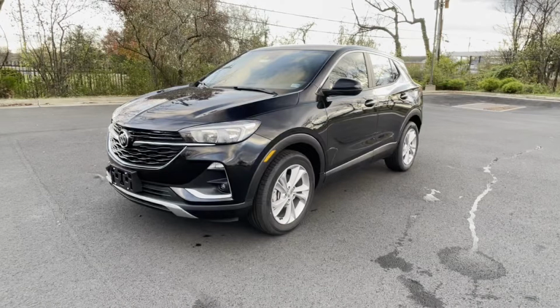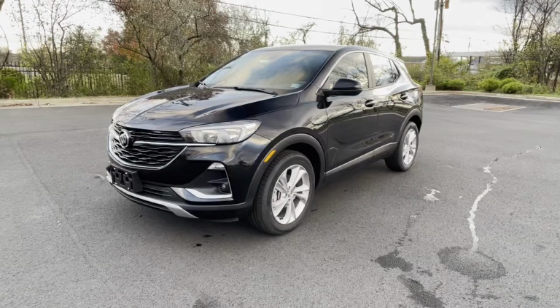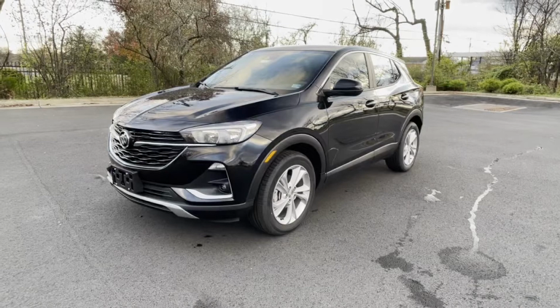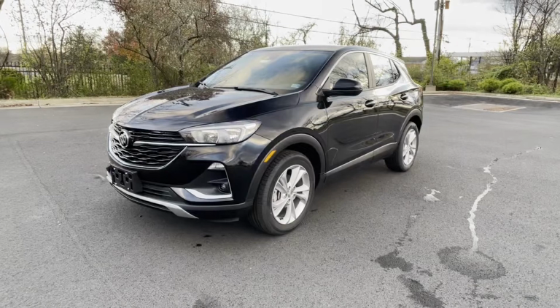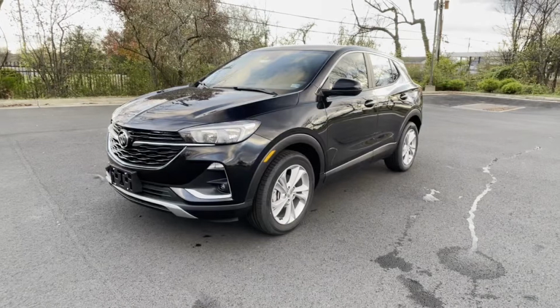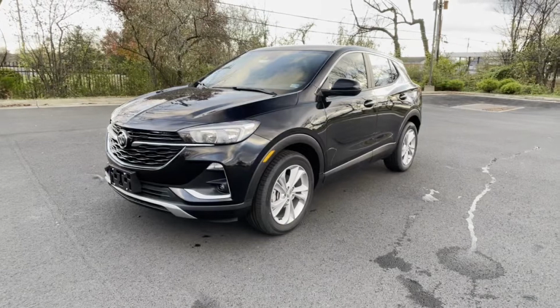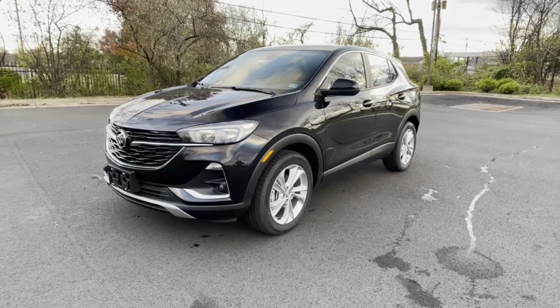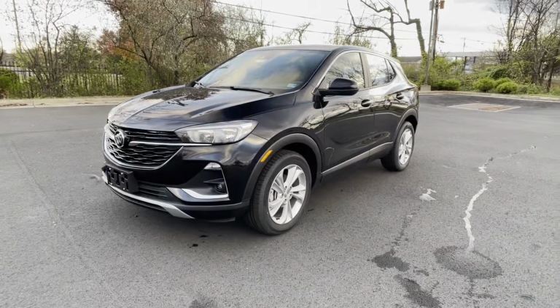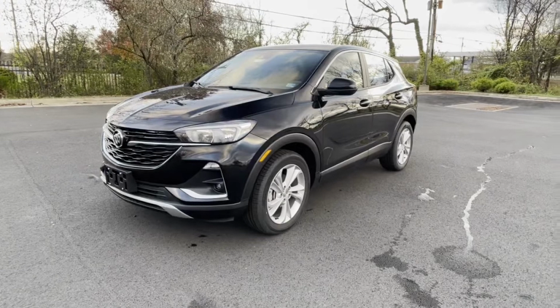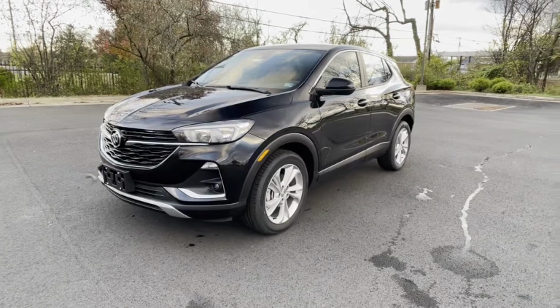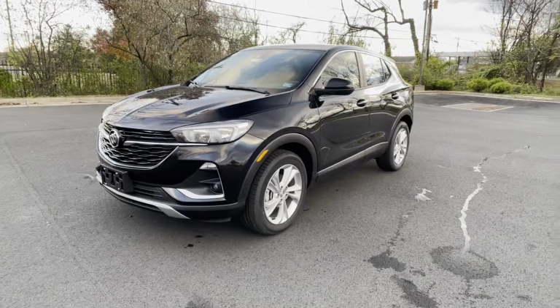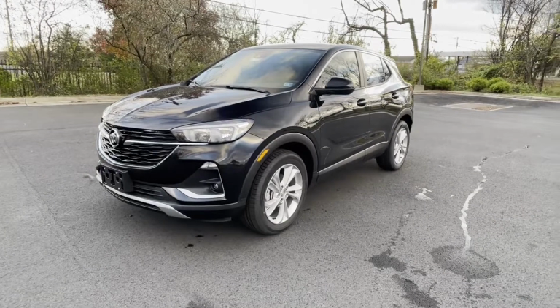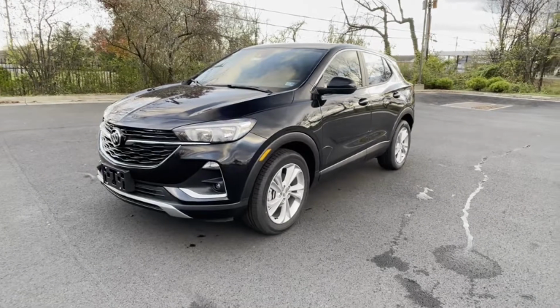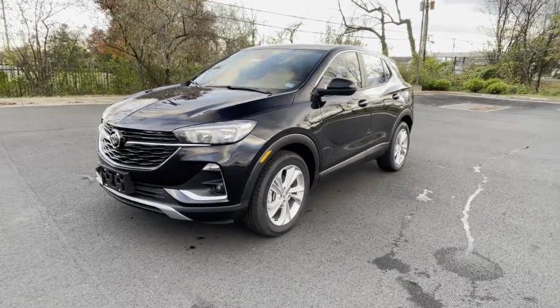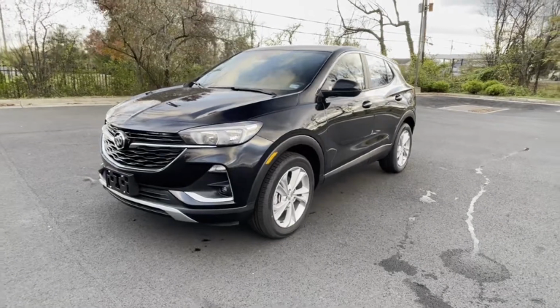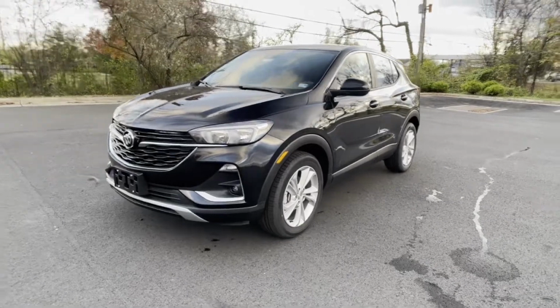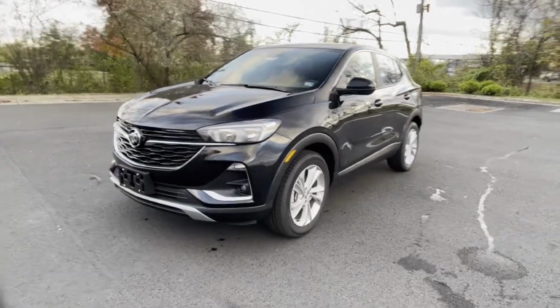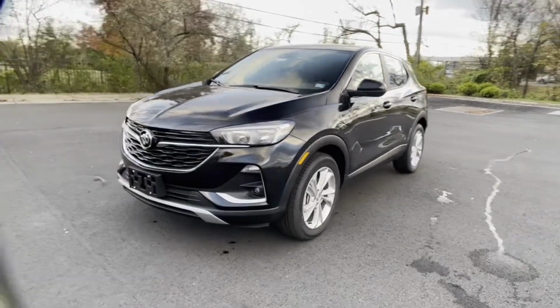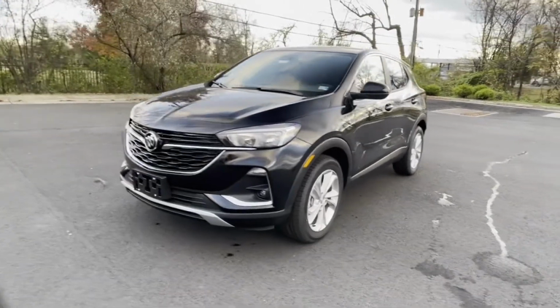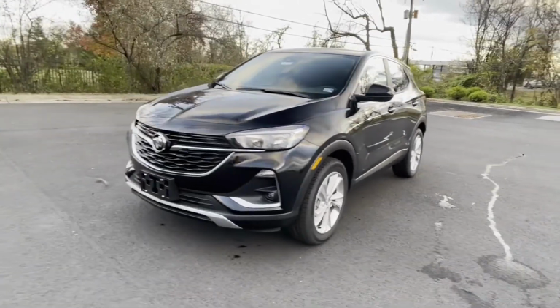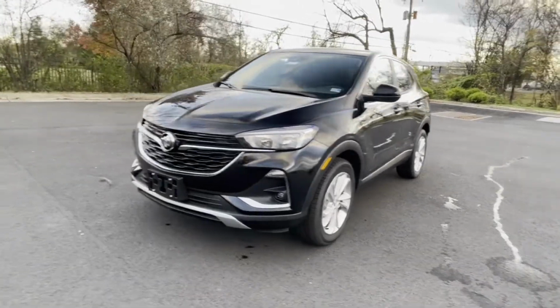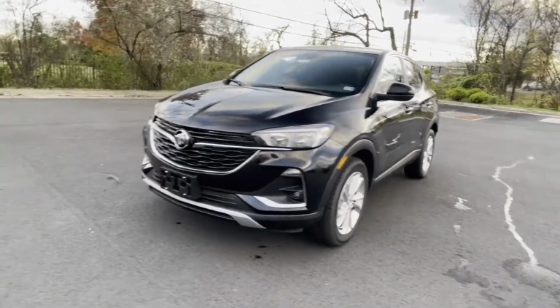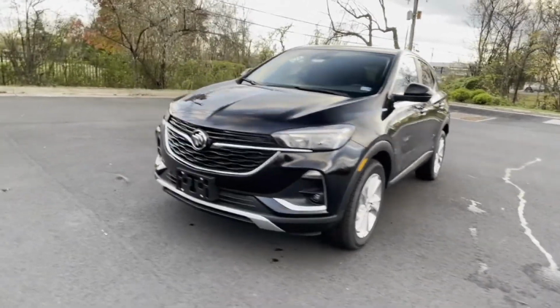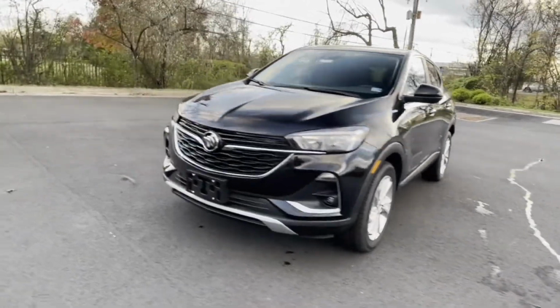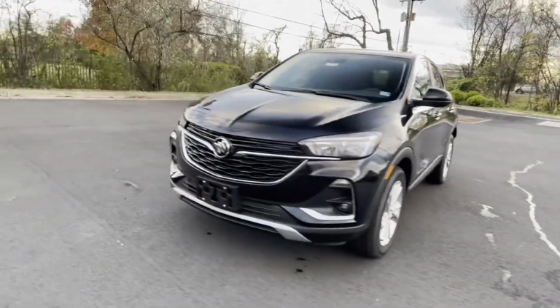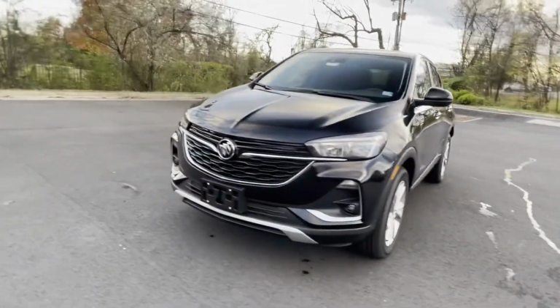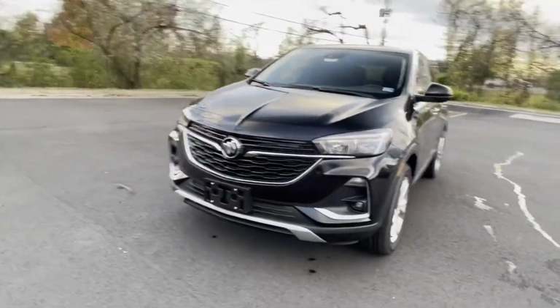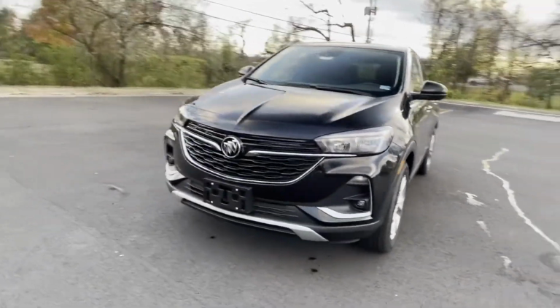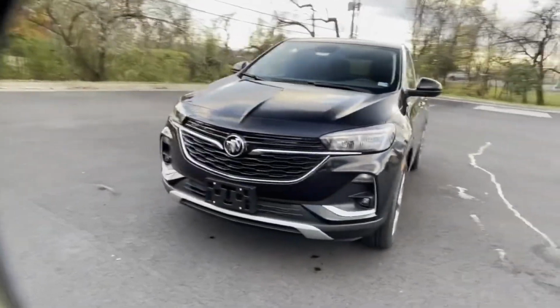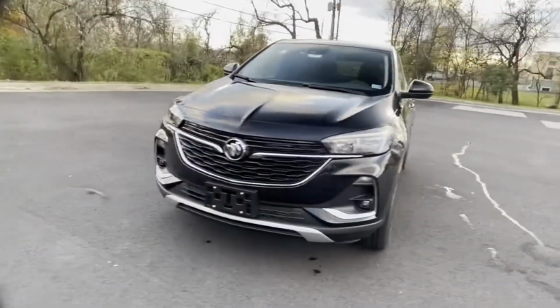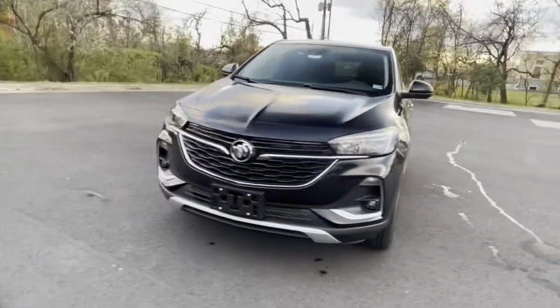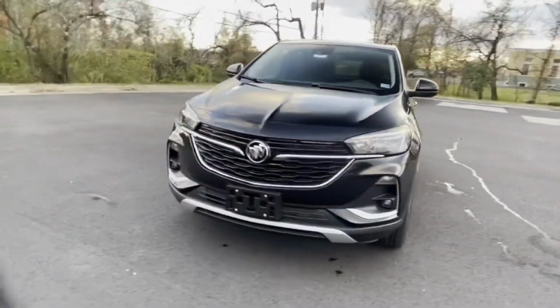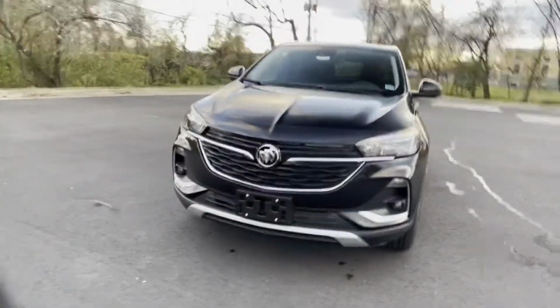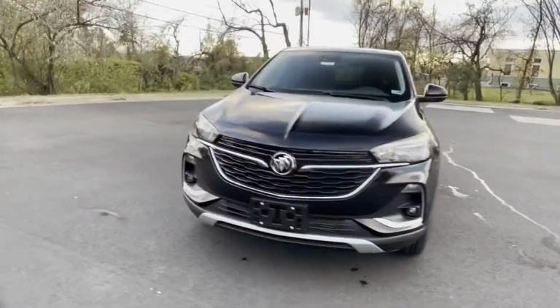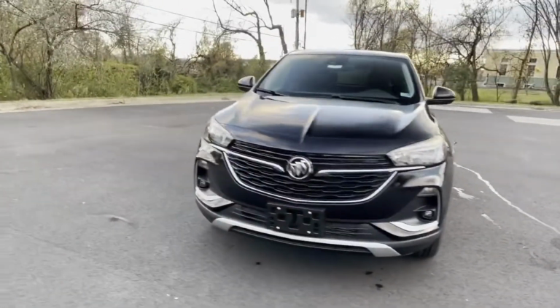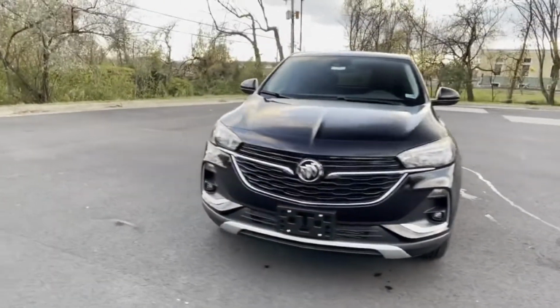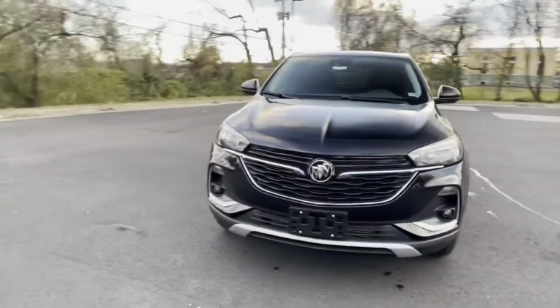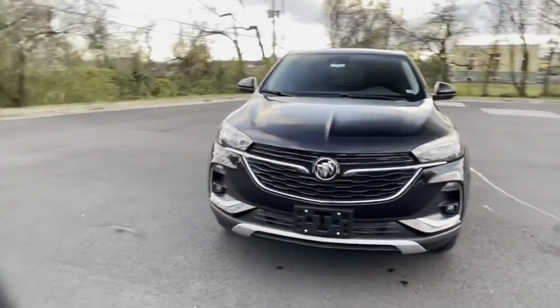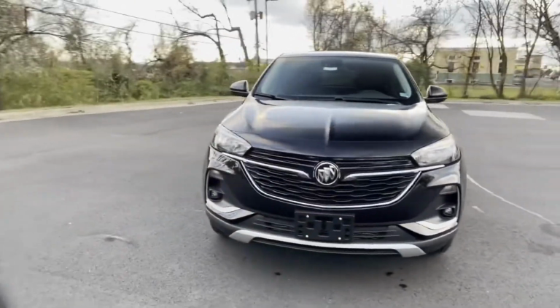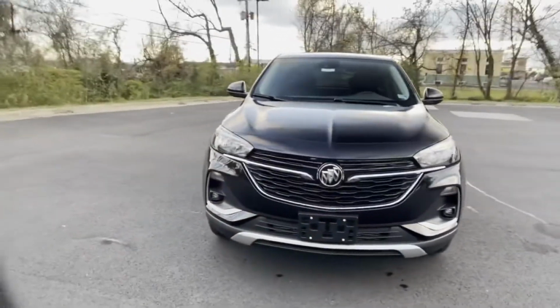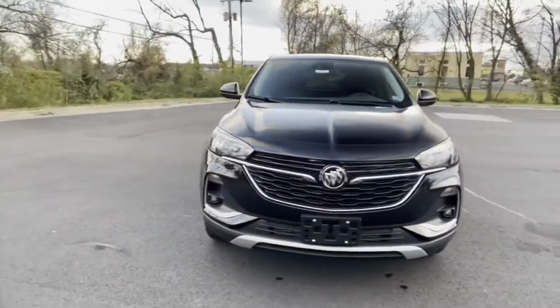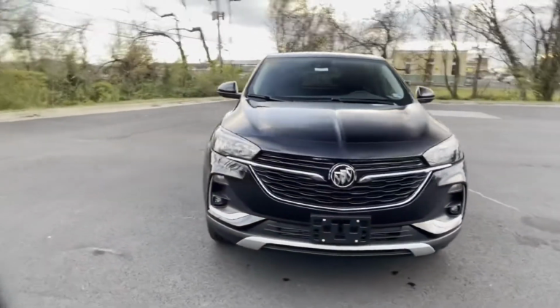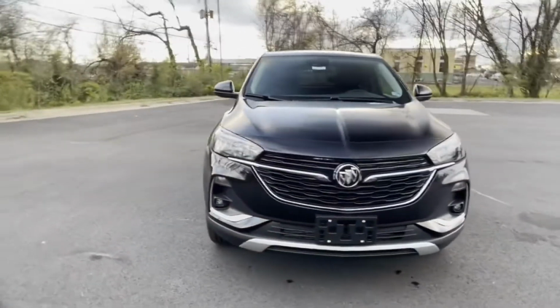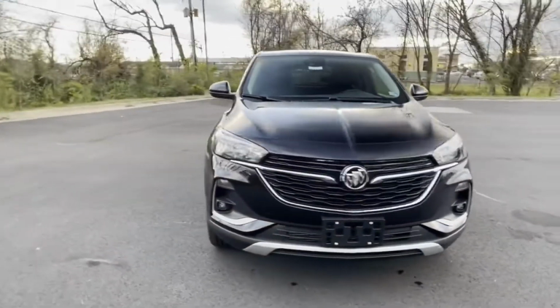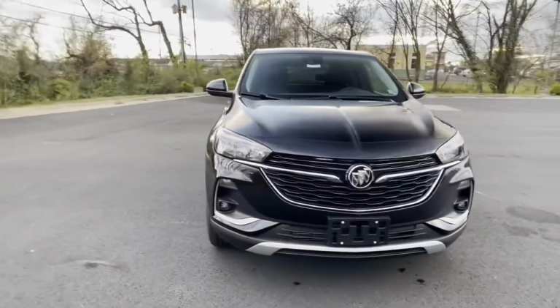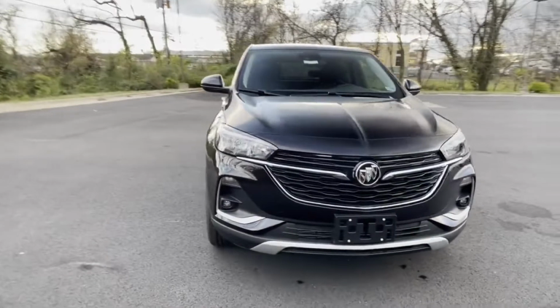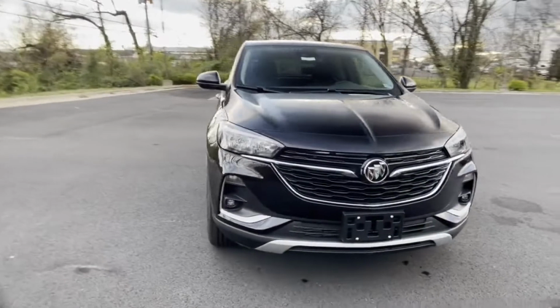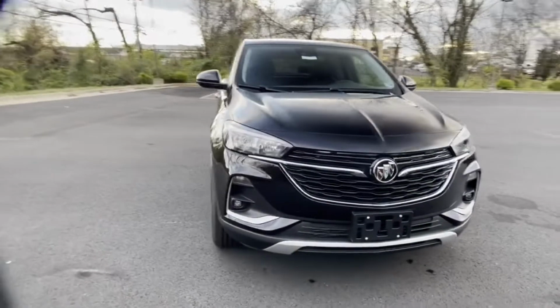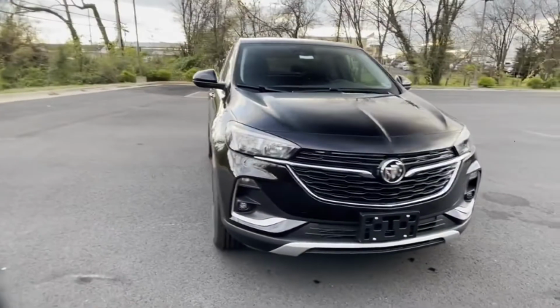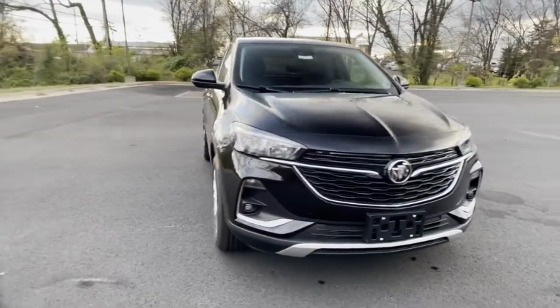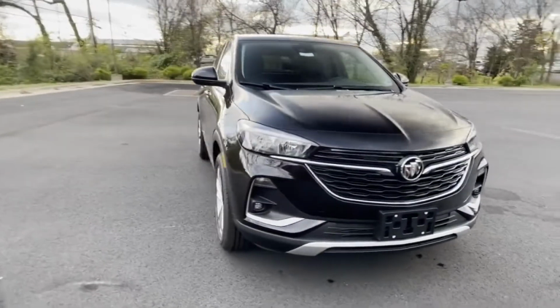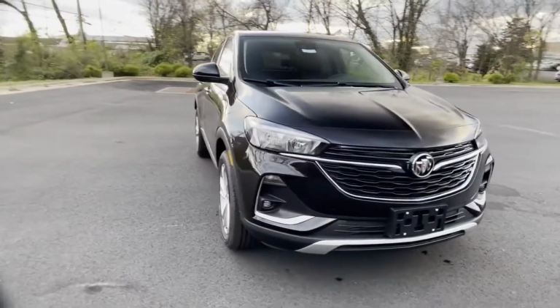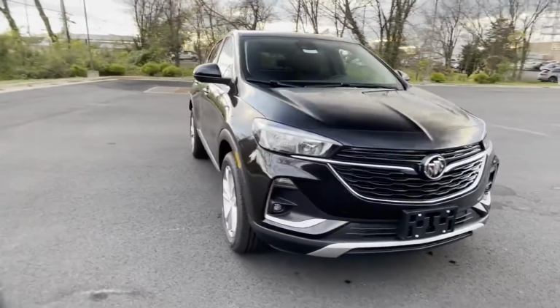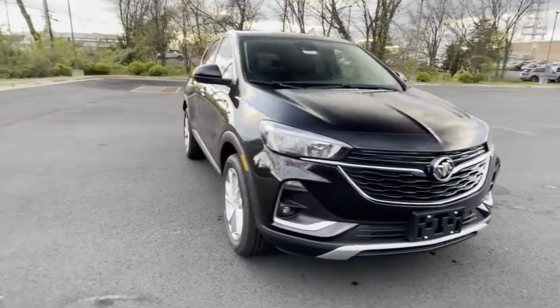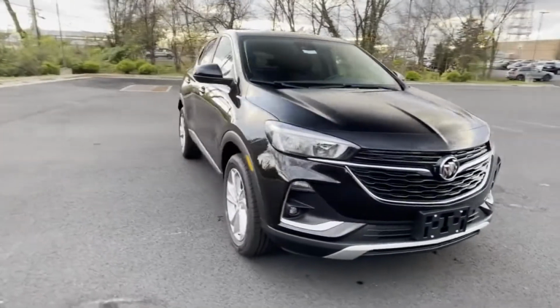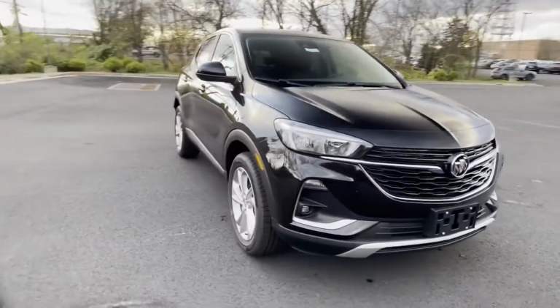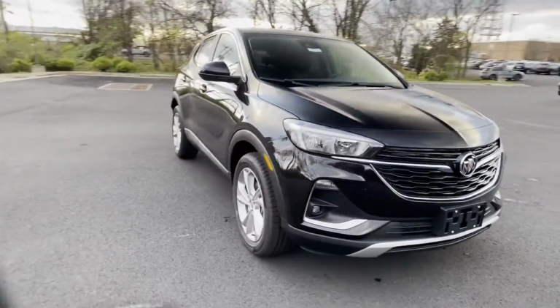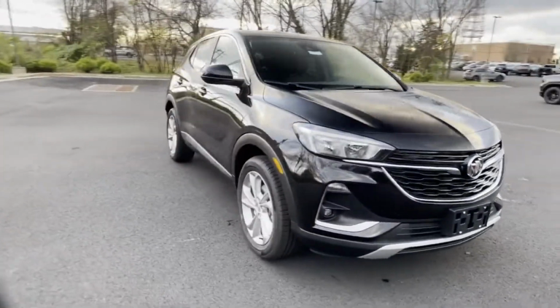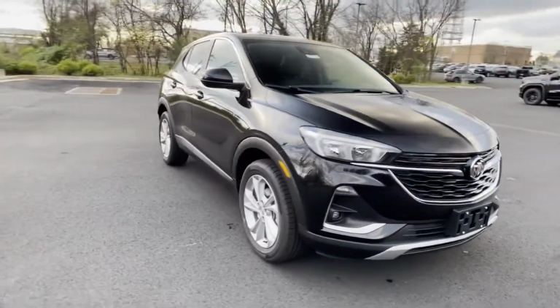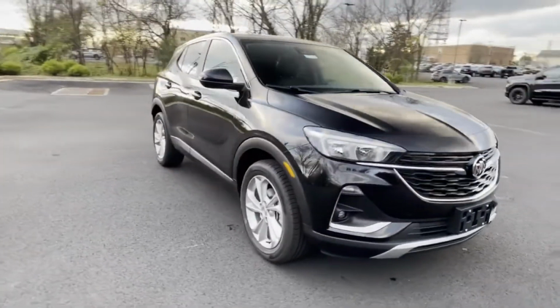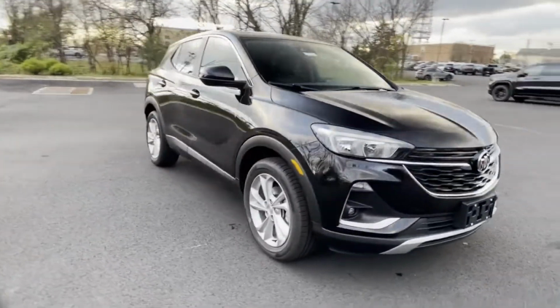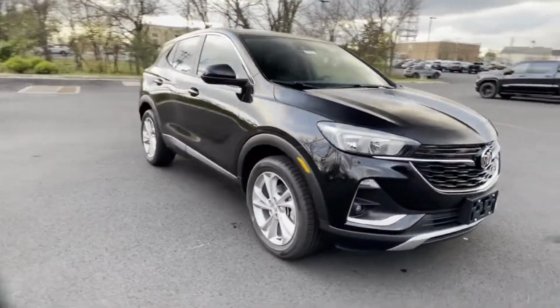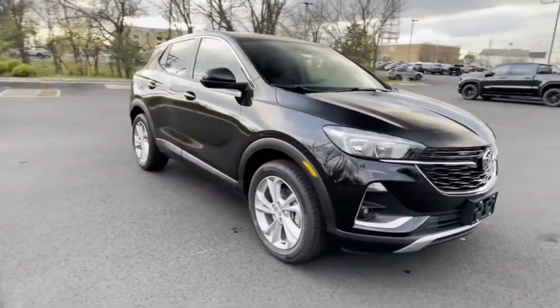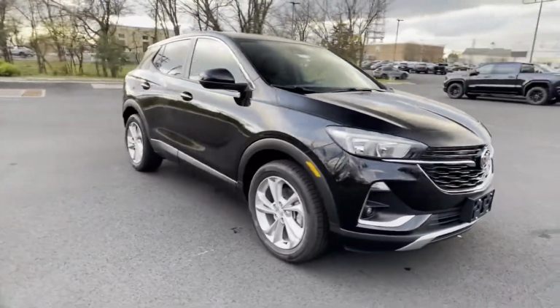2022 Buick Encore GX. This SUV offers space as well as power and performance.